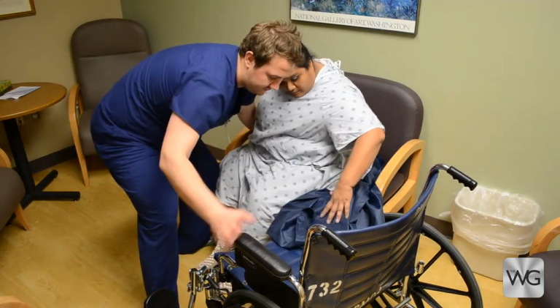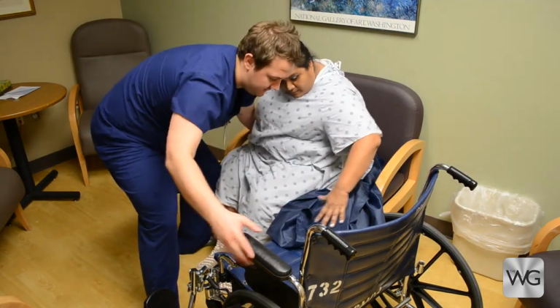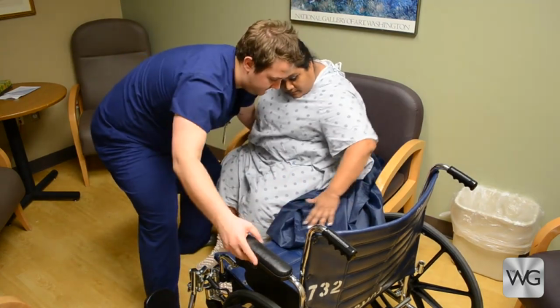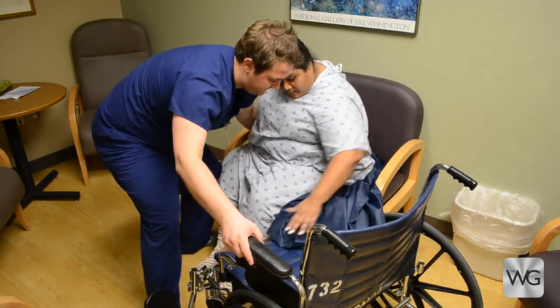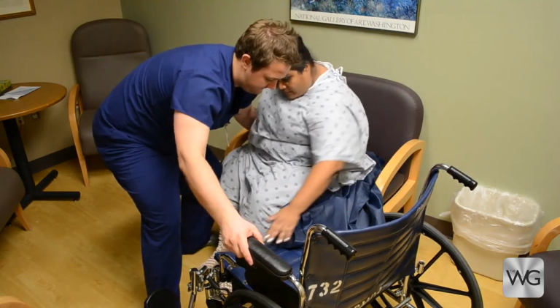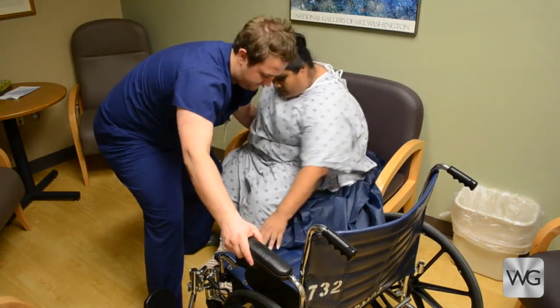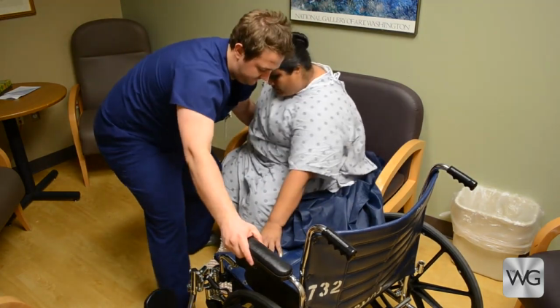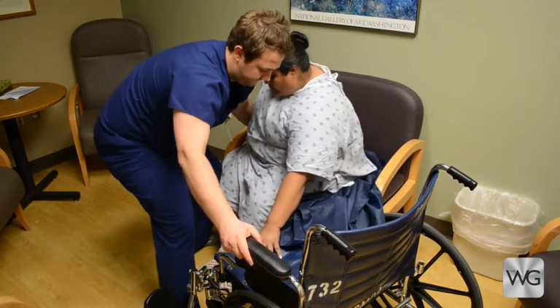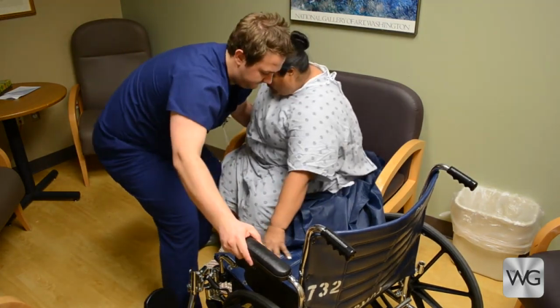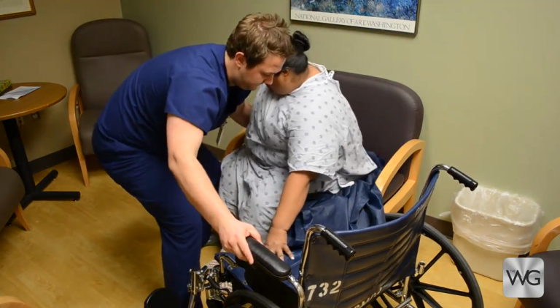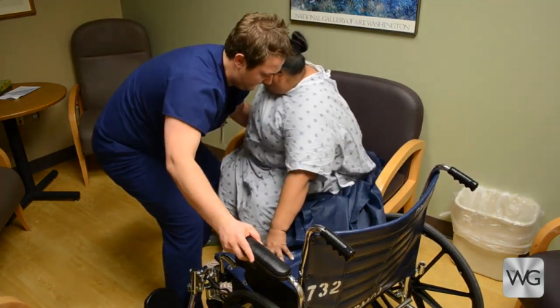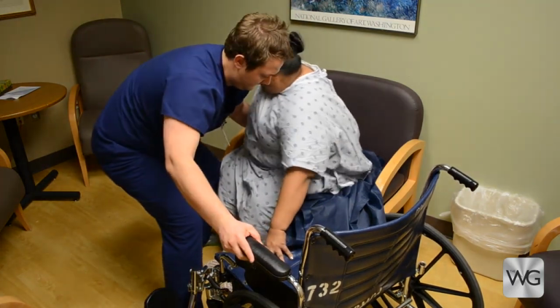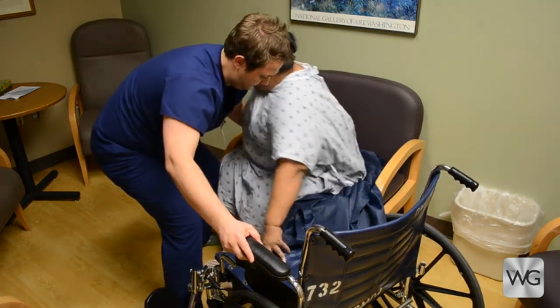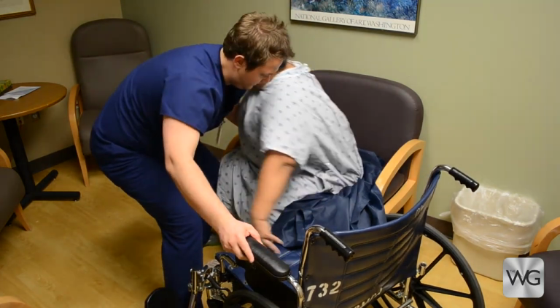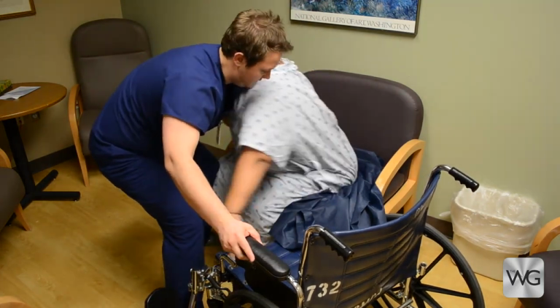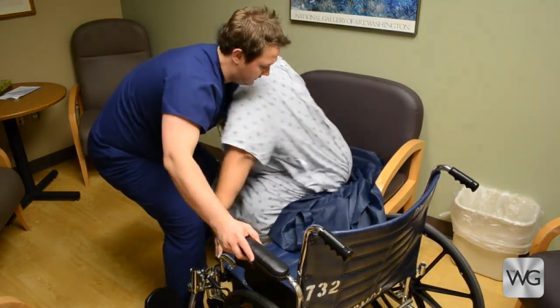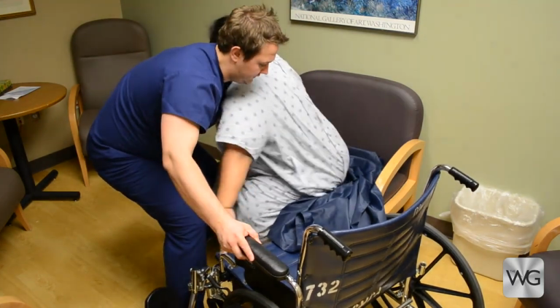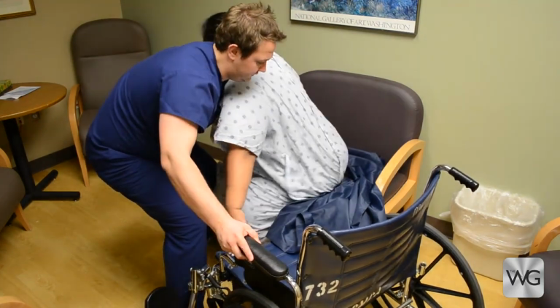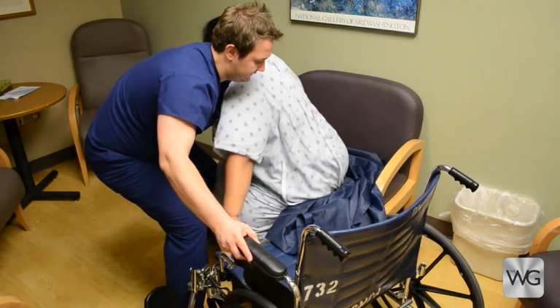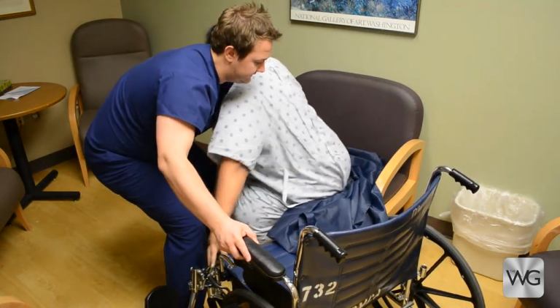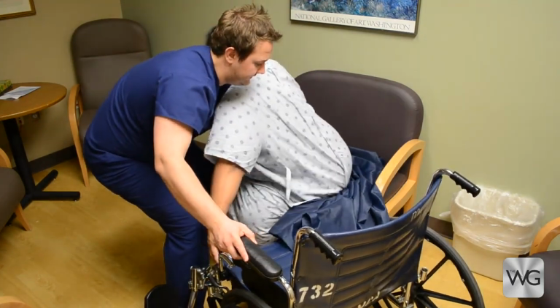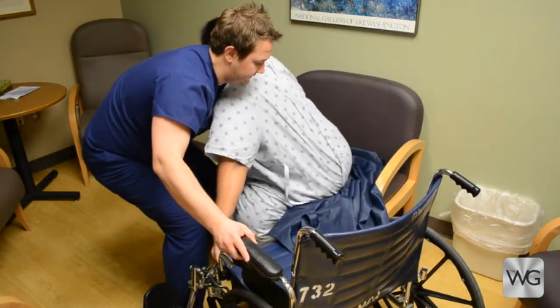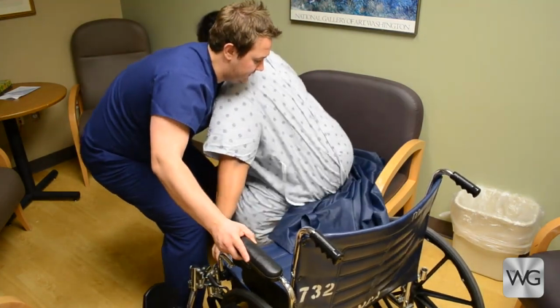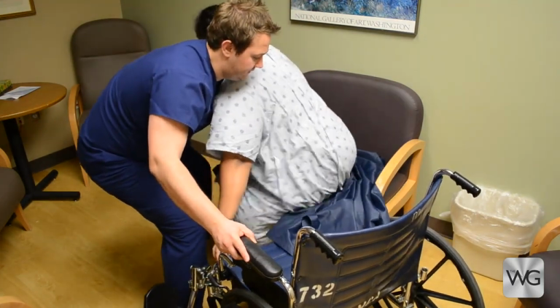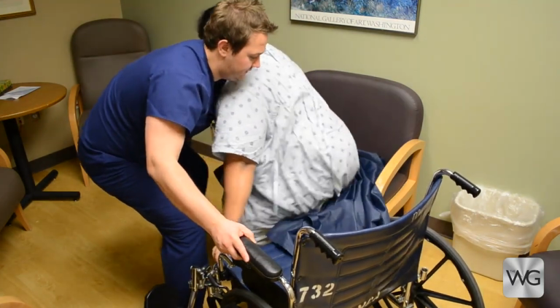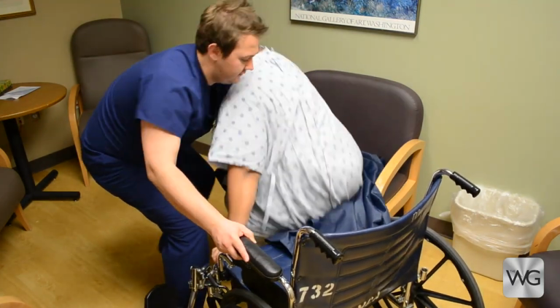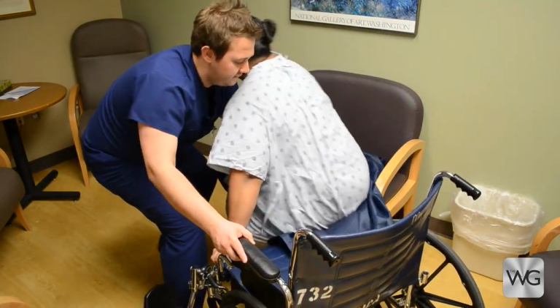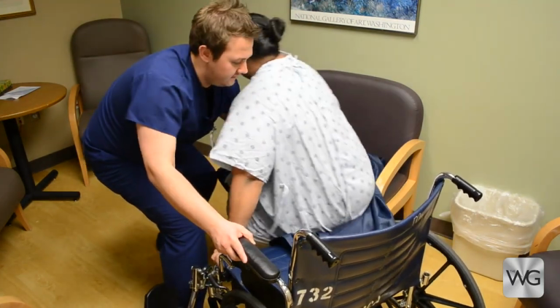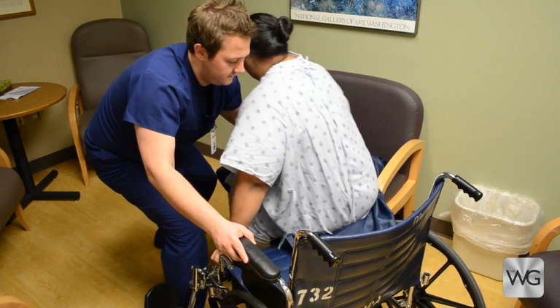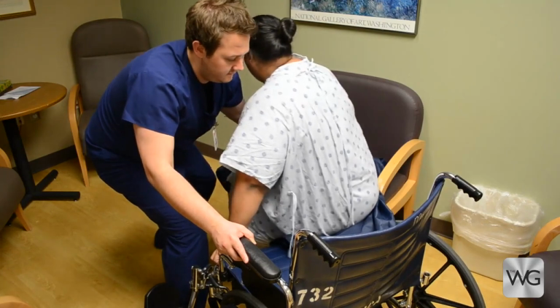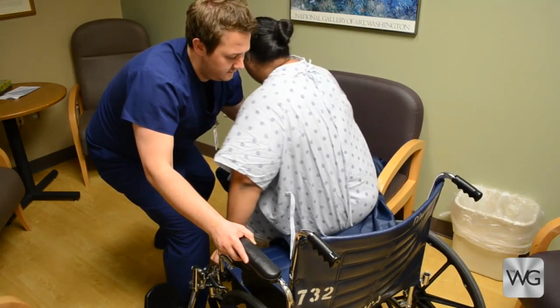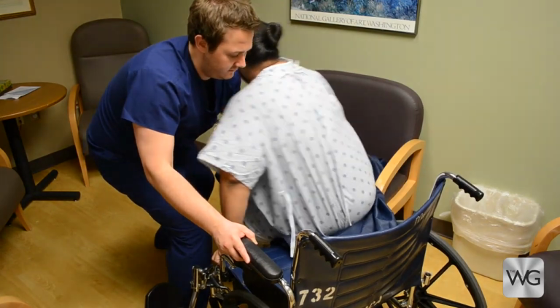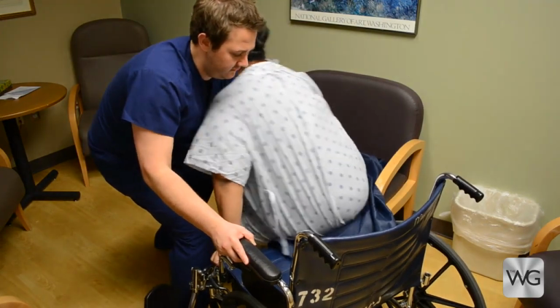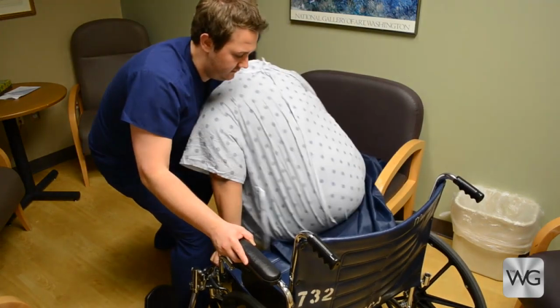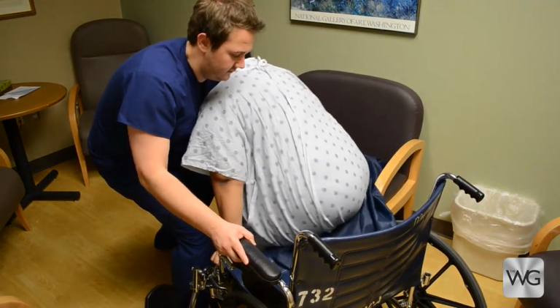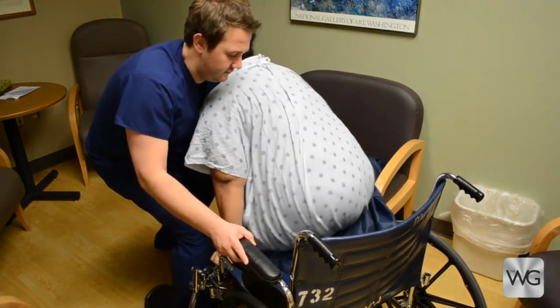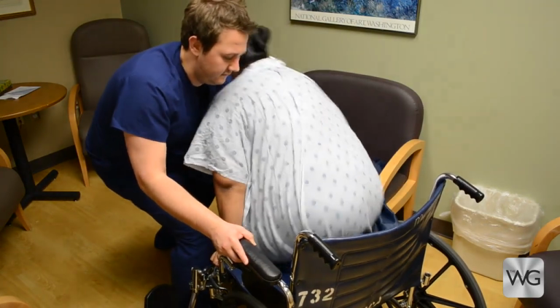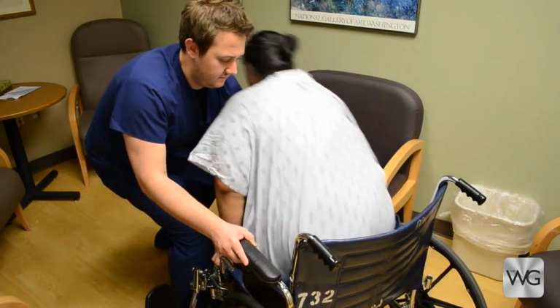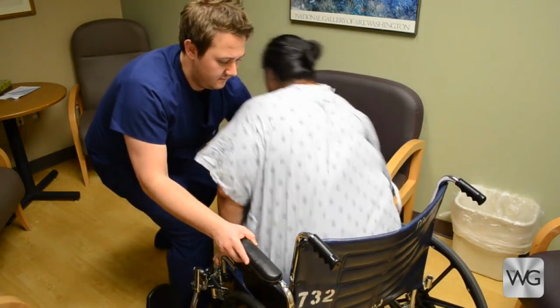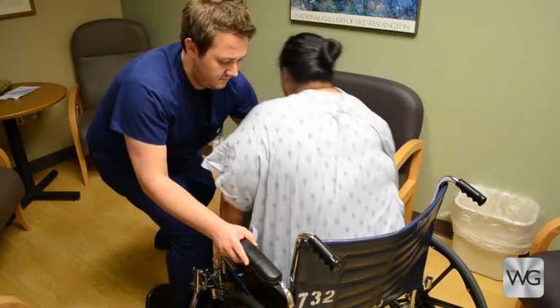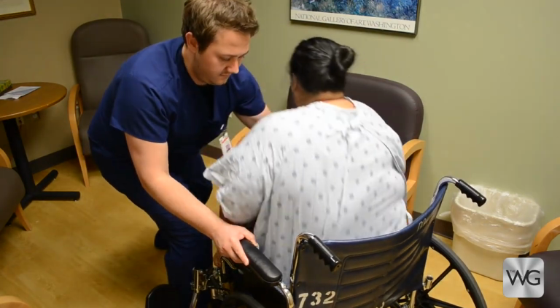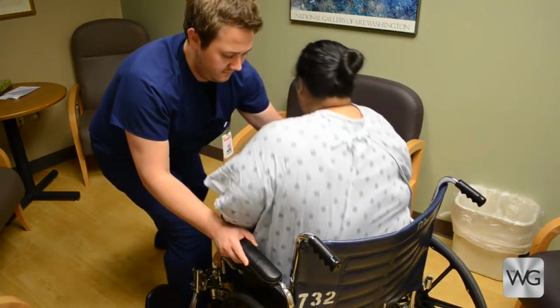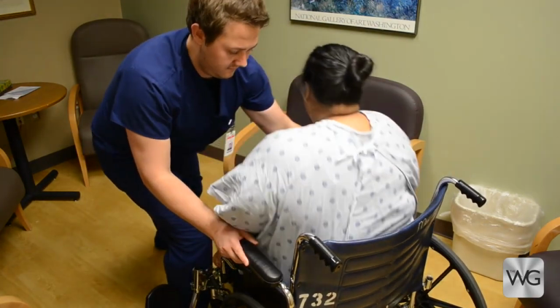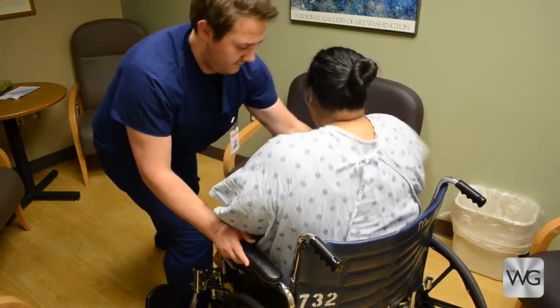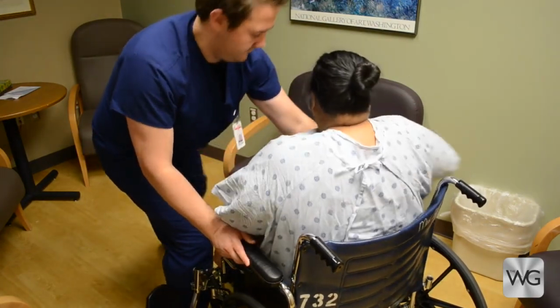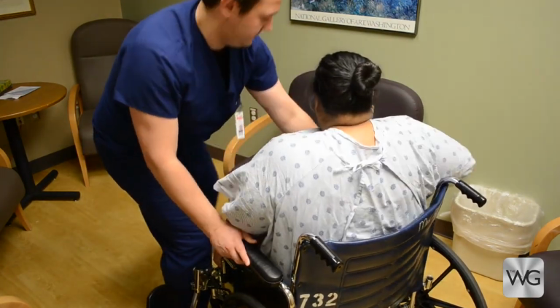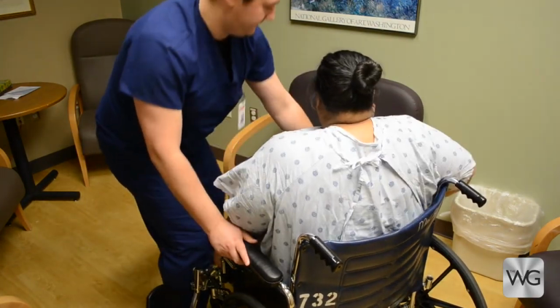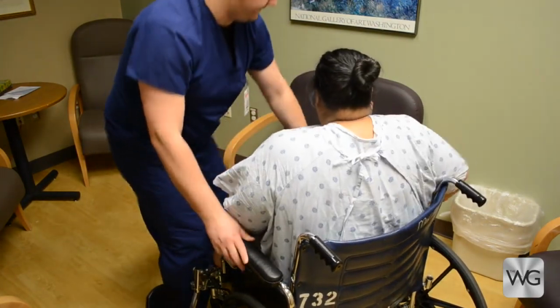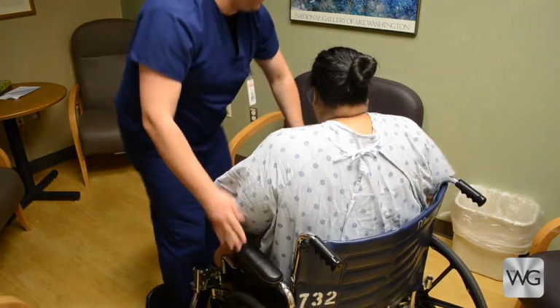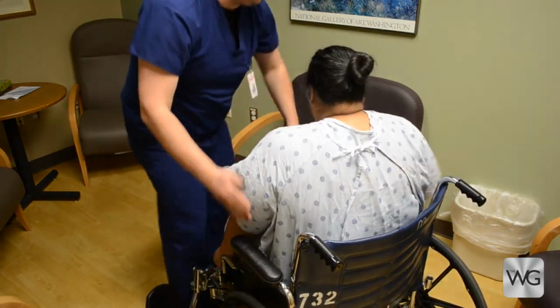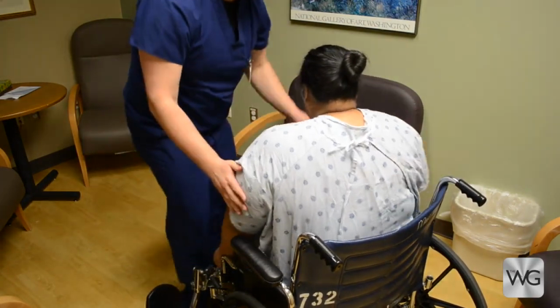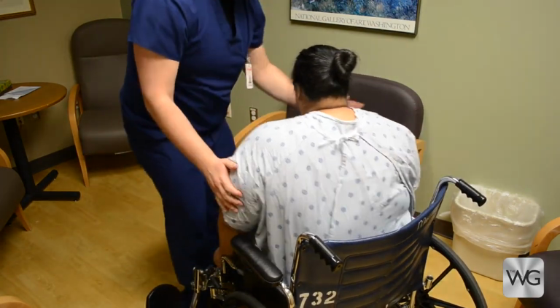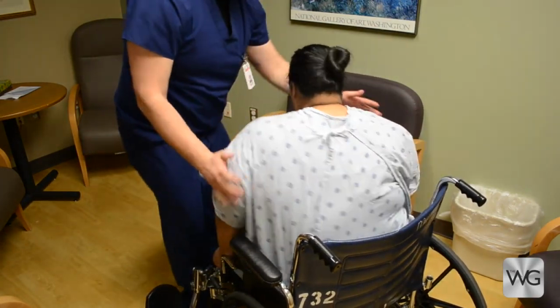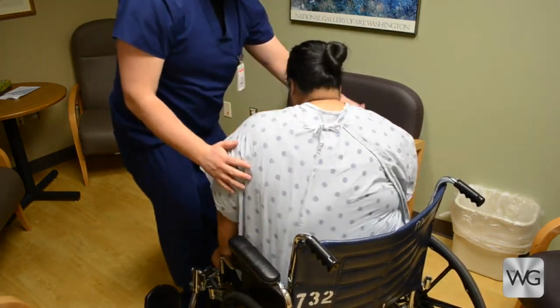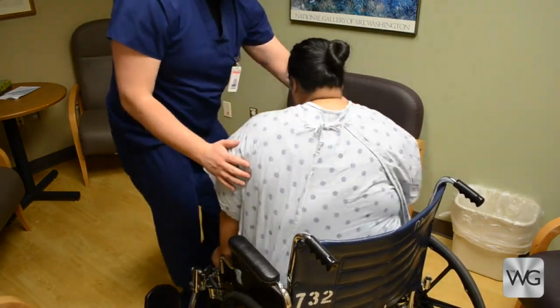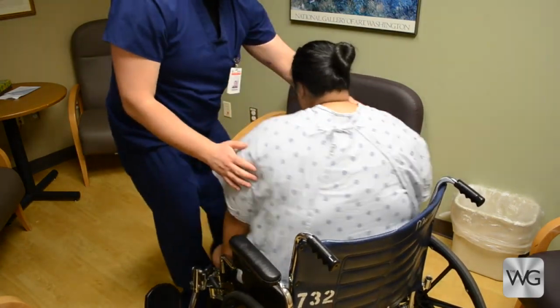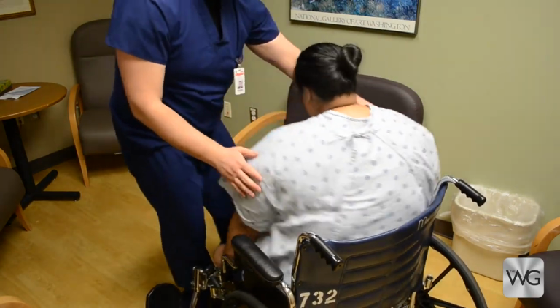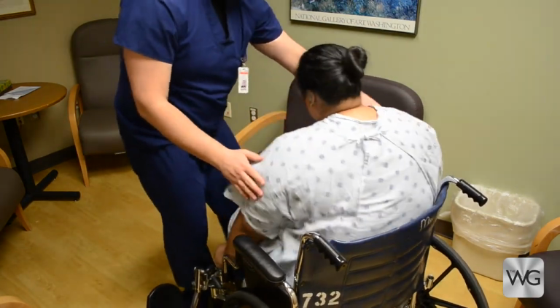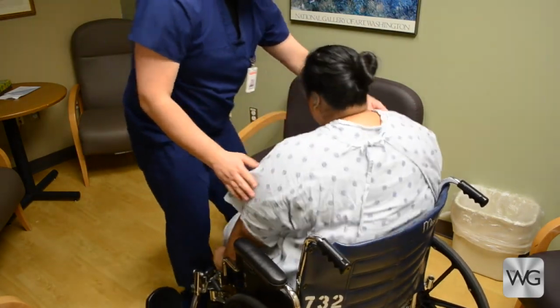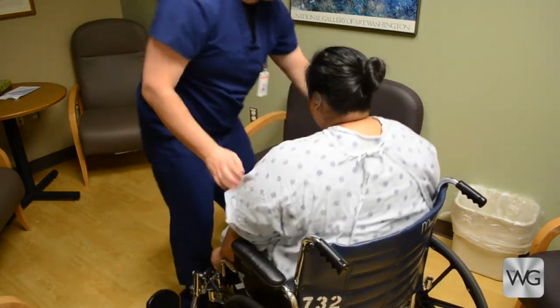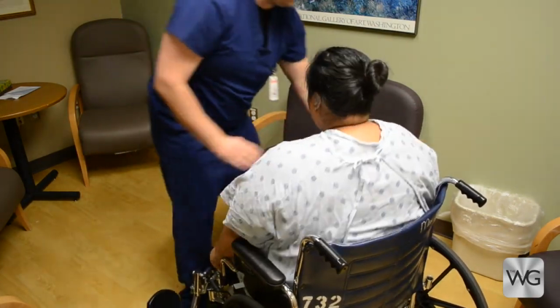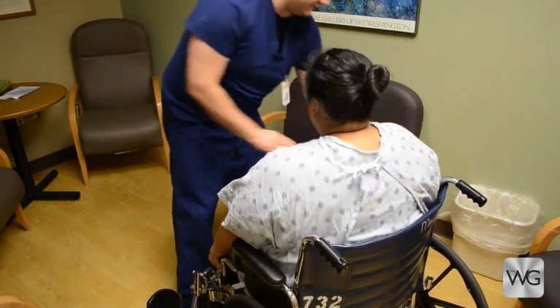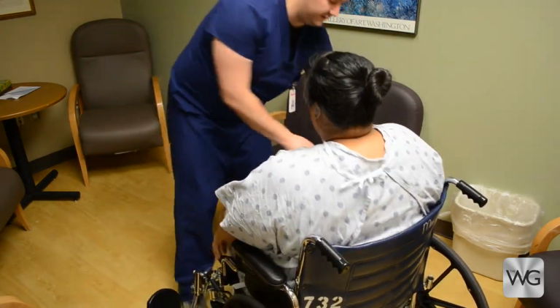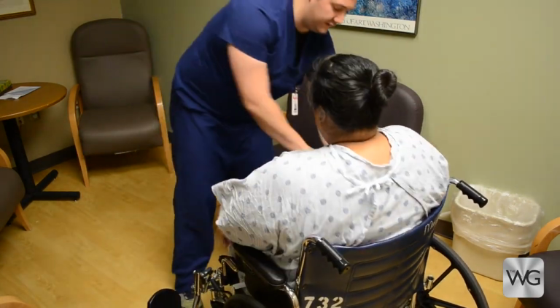The patient is instructed to scoot and slide her bottom on the folded slide sheet and slide from the bedside chair into the wheelchair.